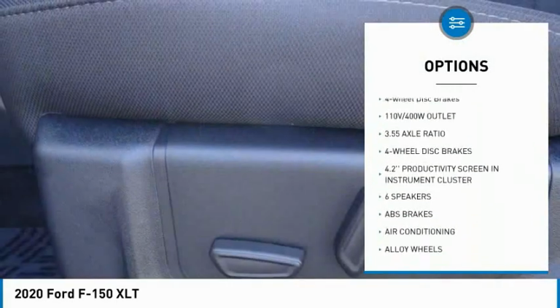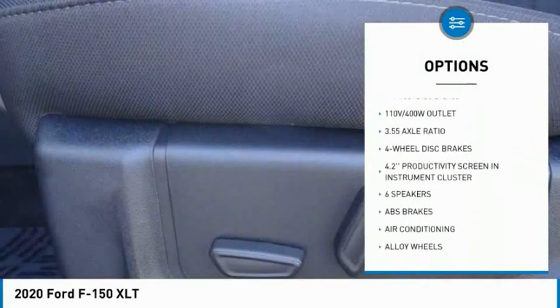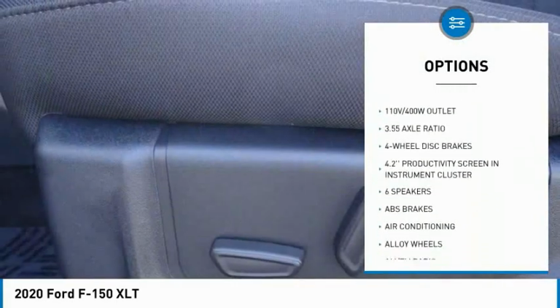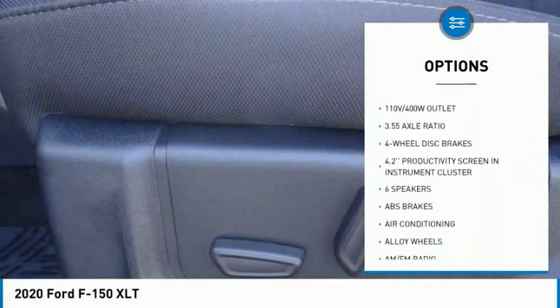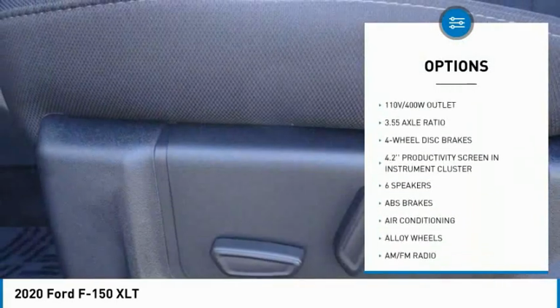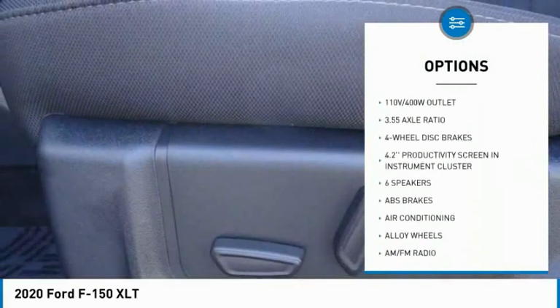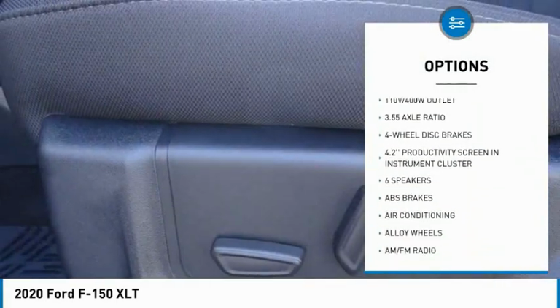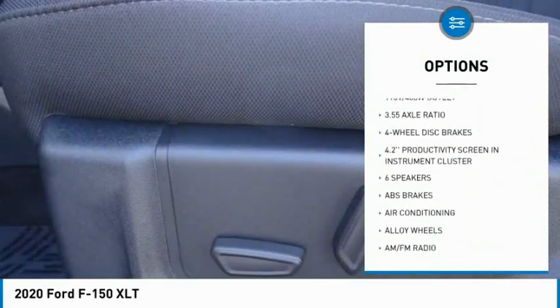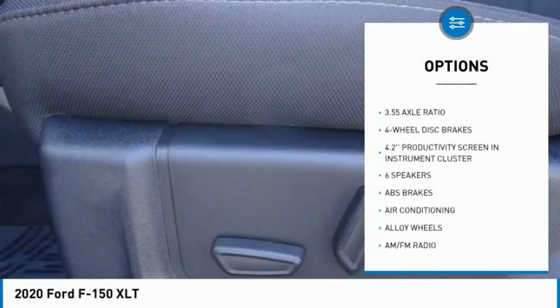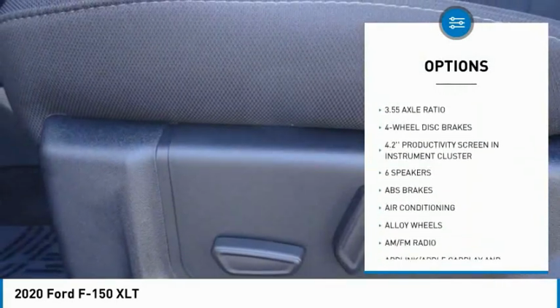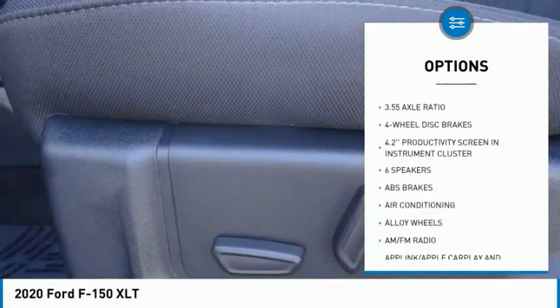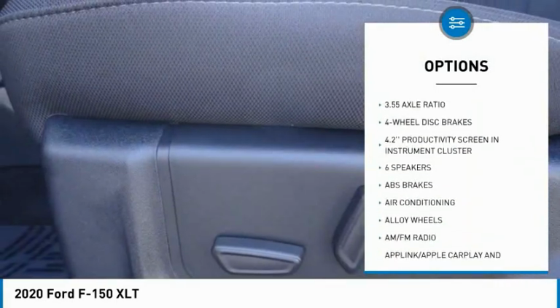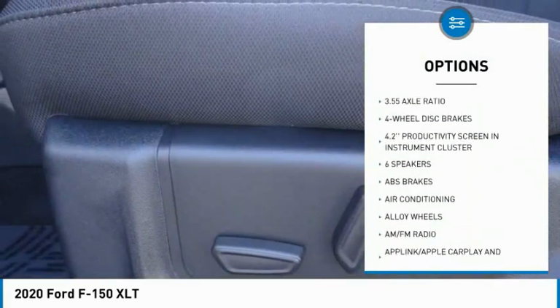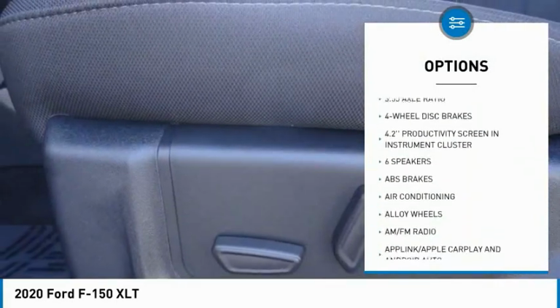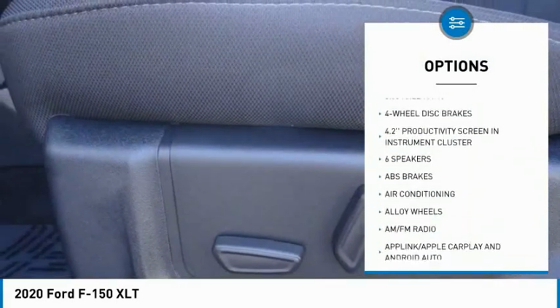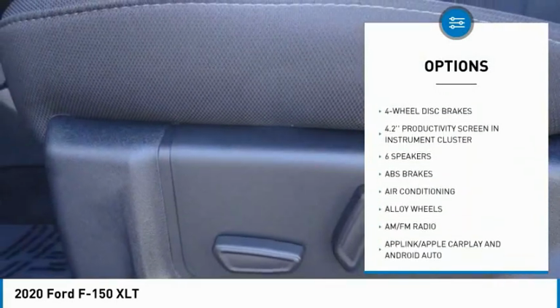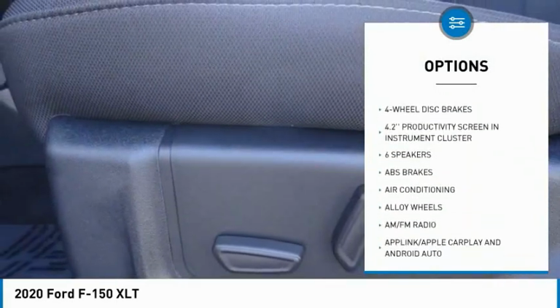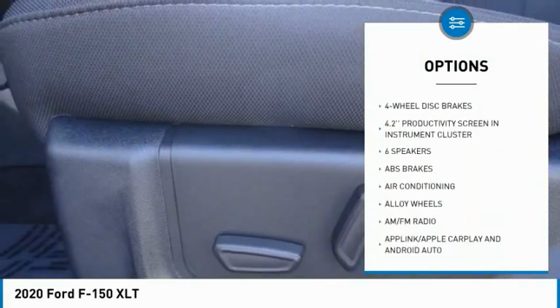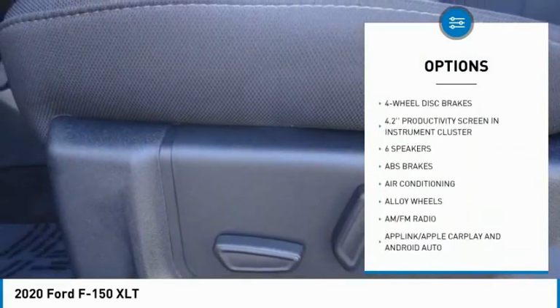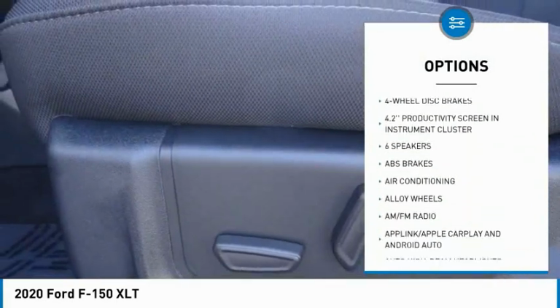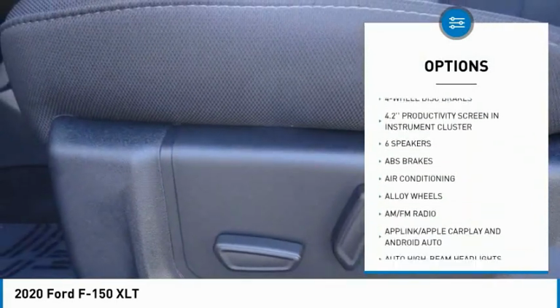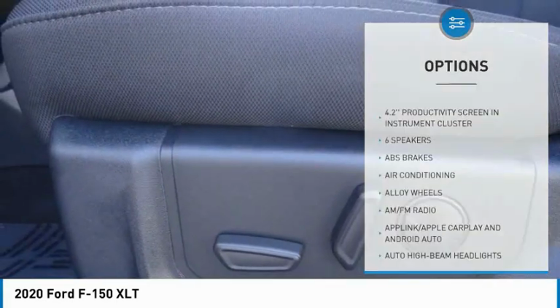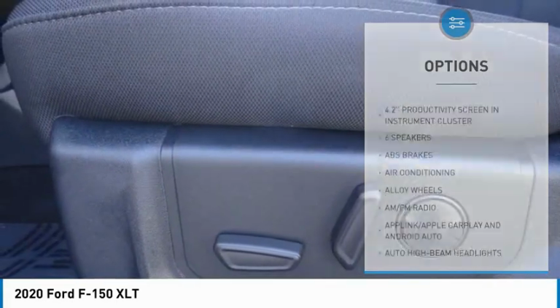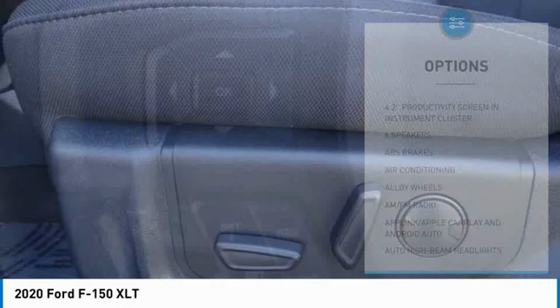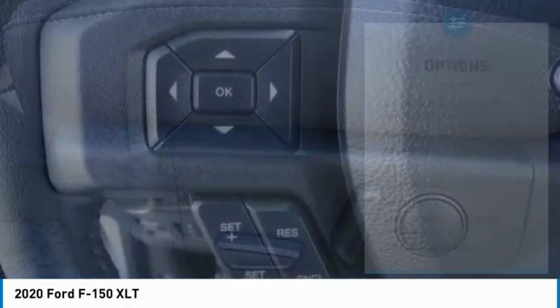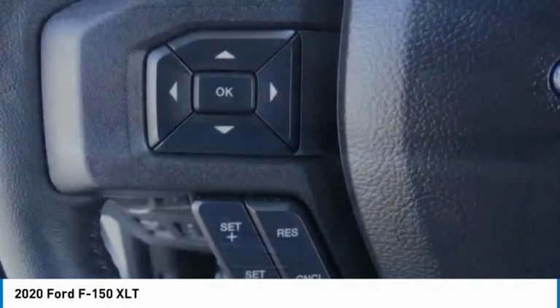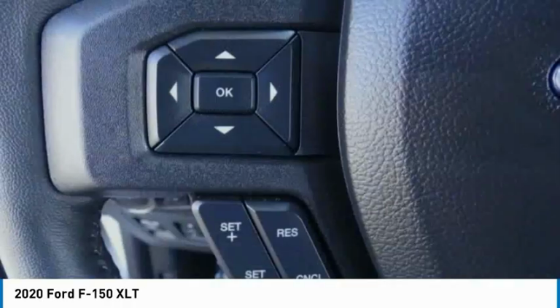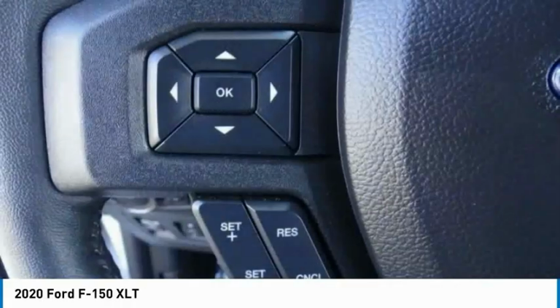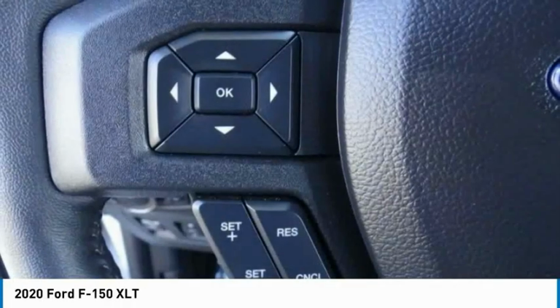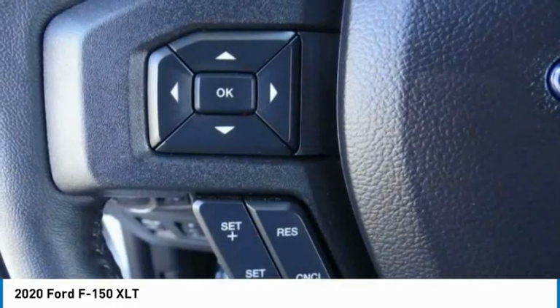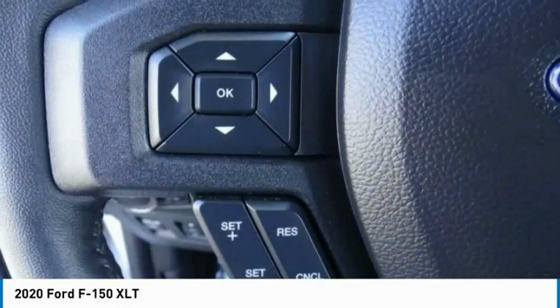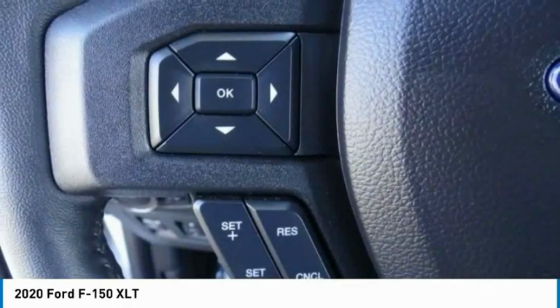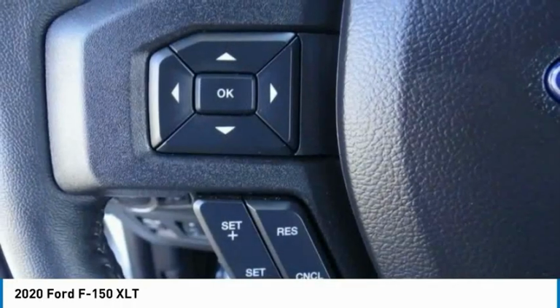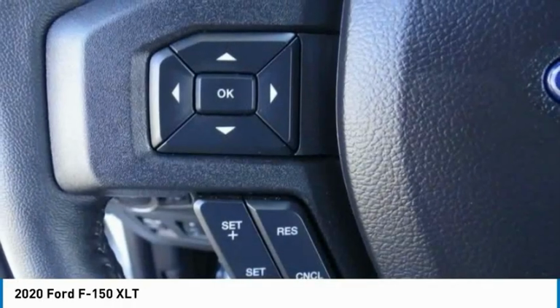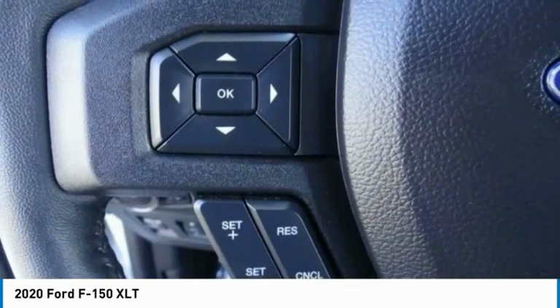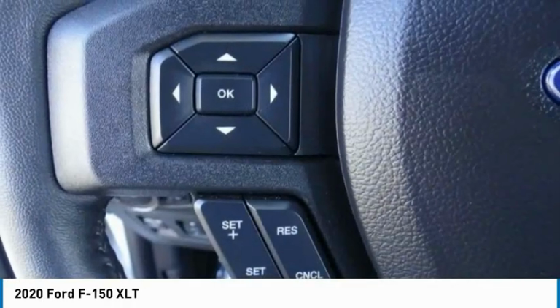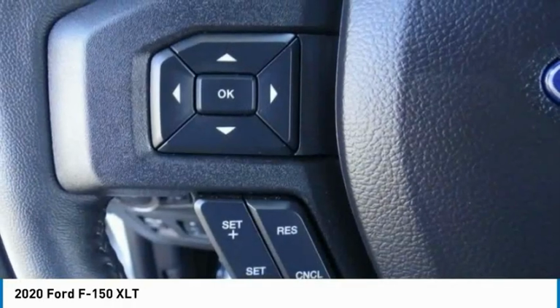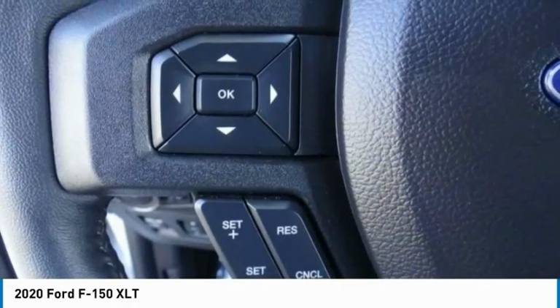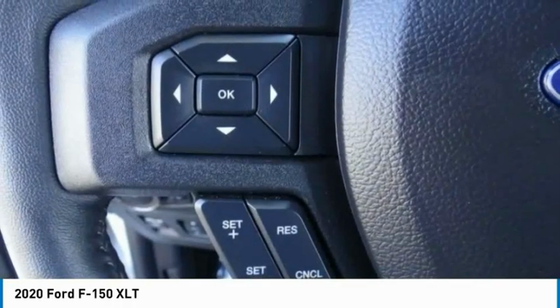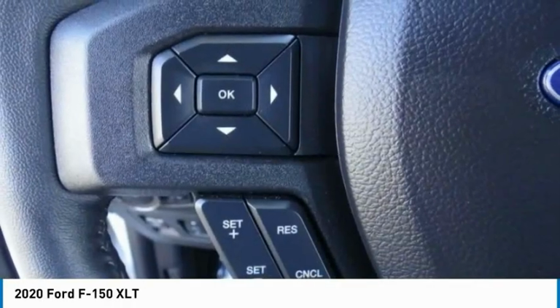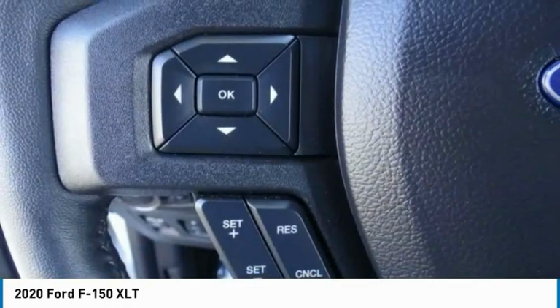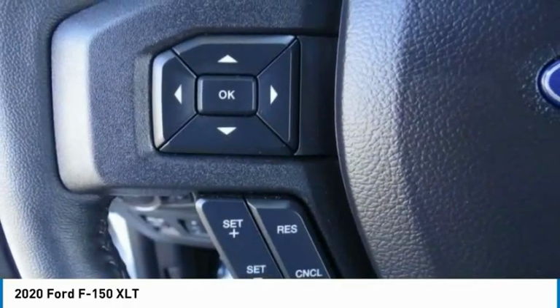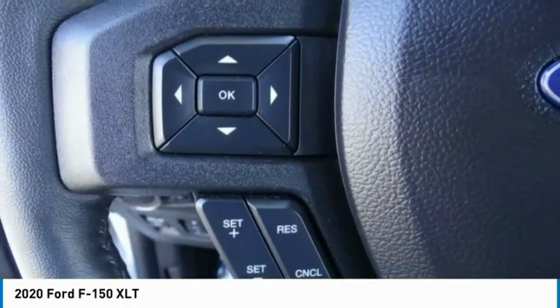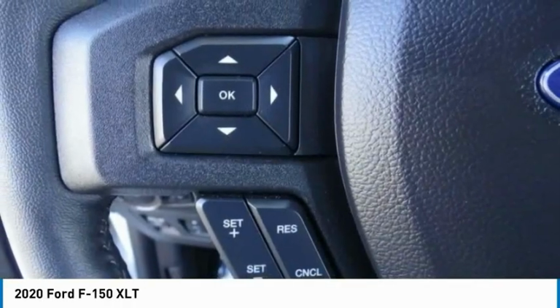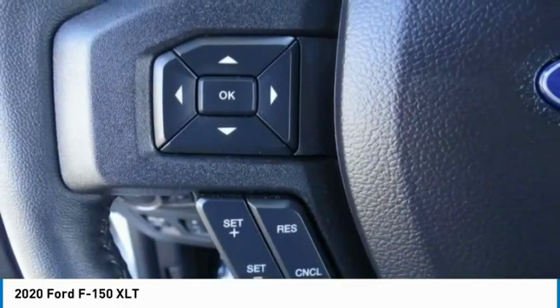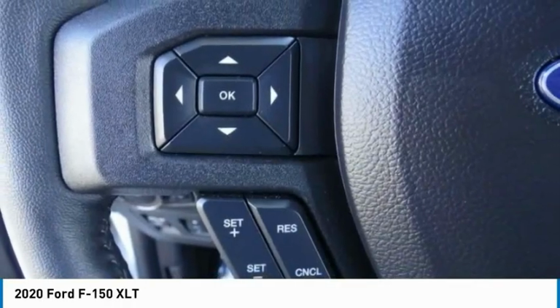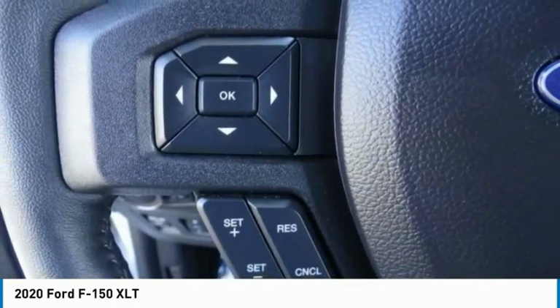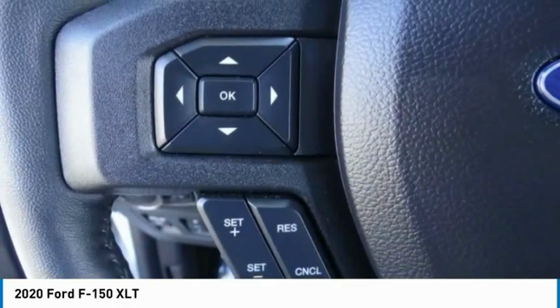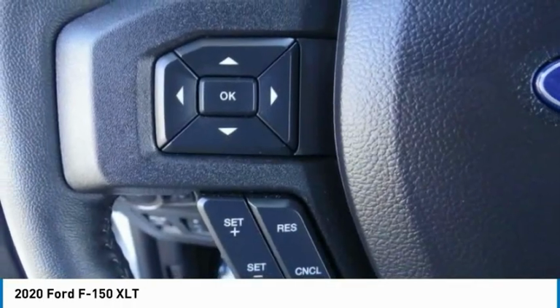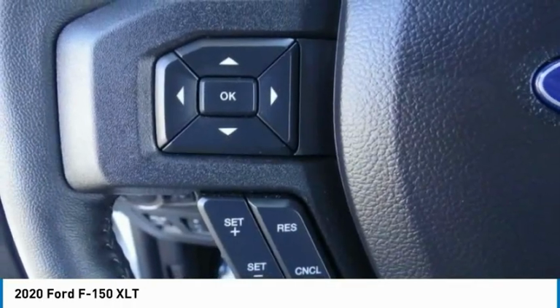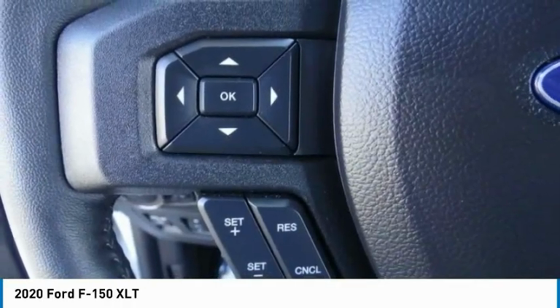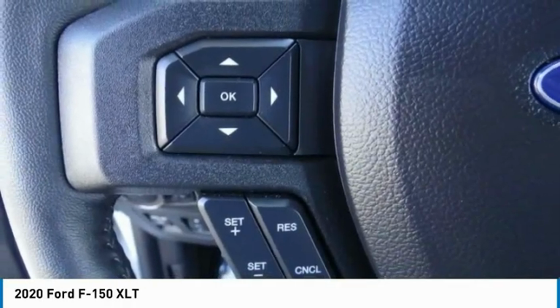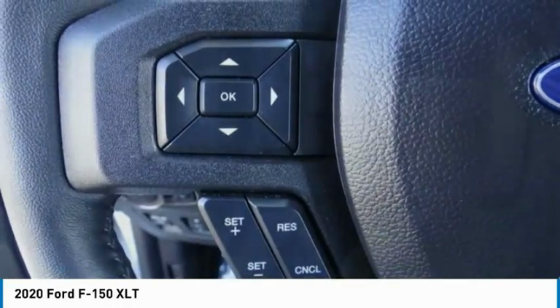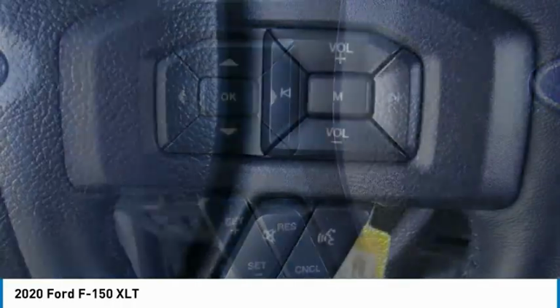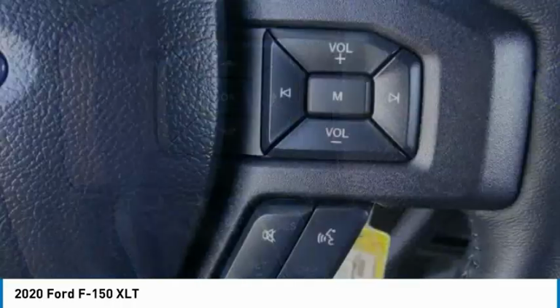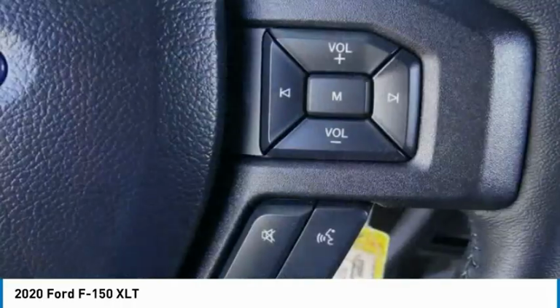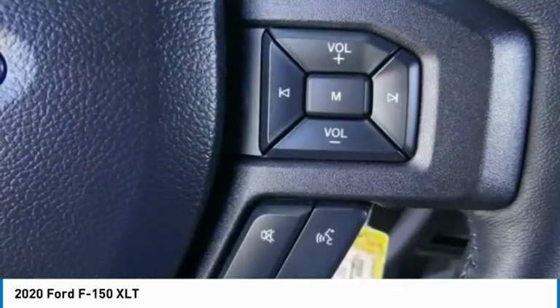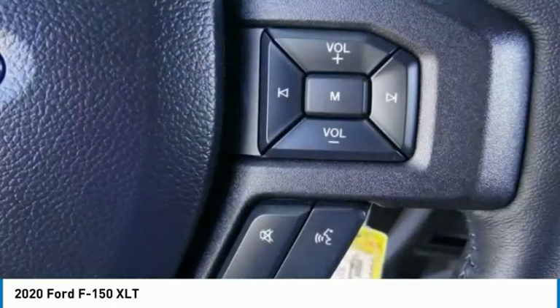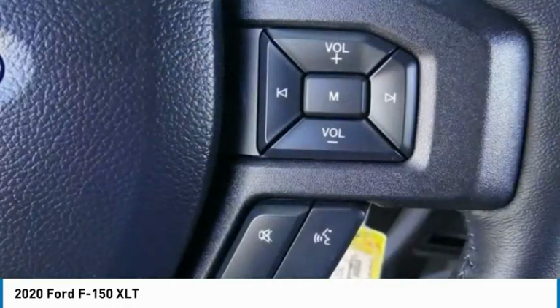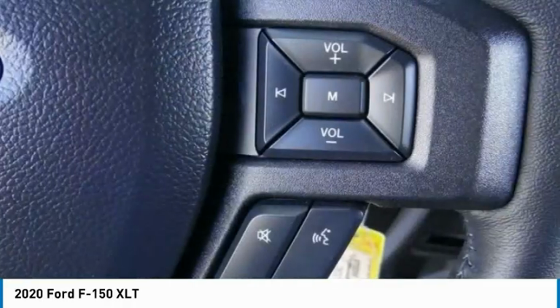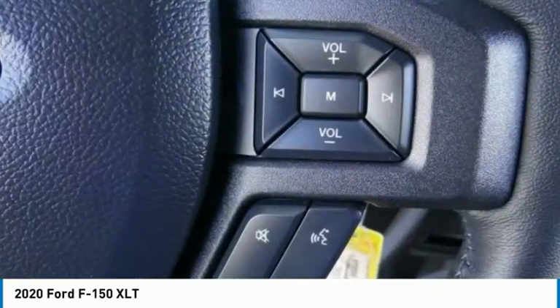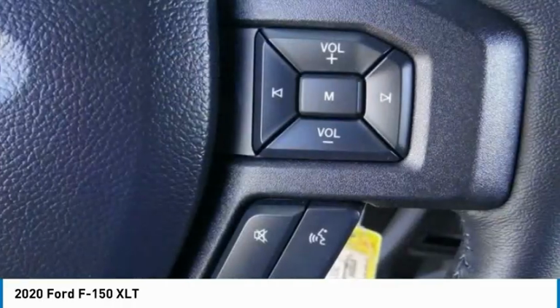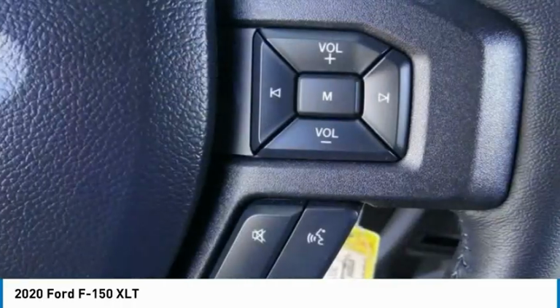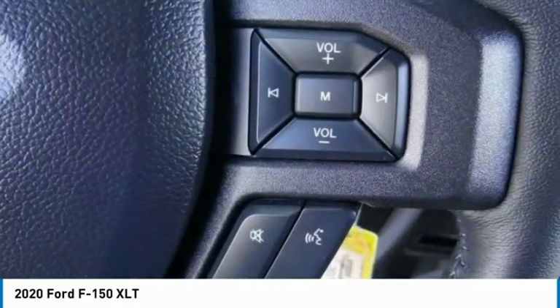Remote keyless entry. Fog lights. Speed control. Front license plate bracket. Four wheel disc brakes.